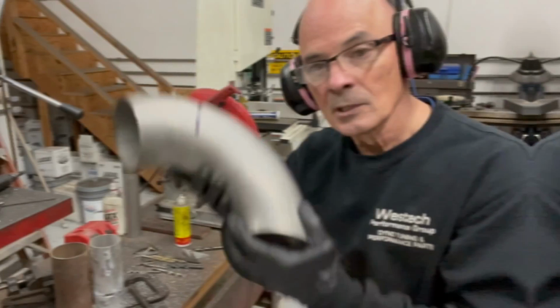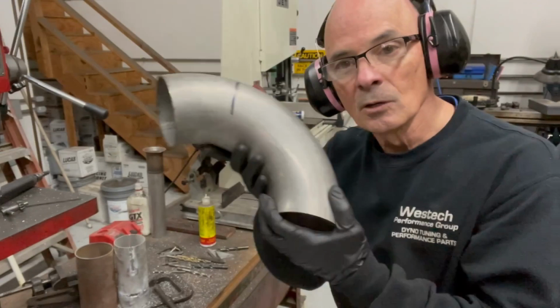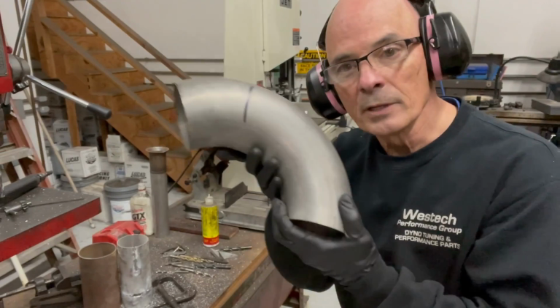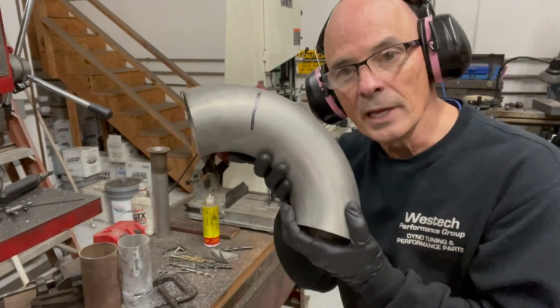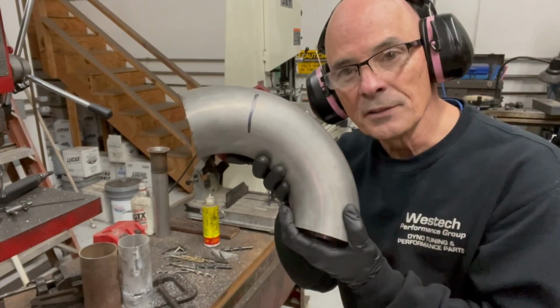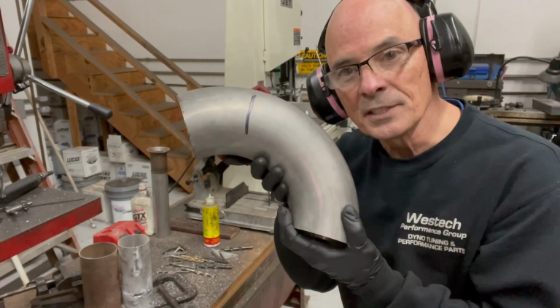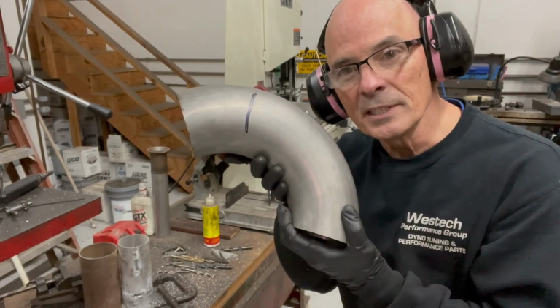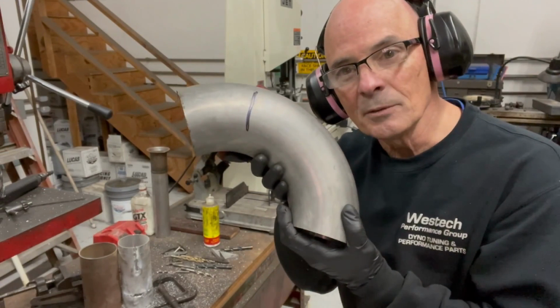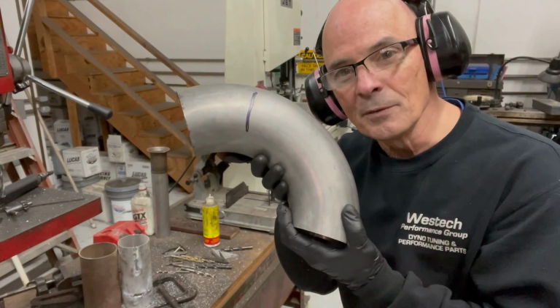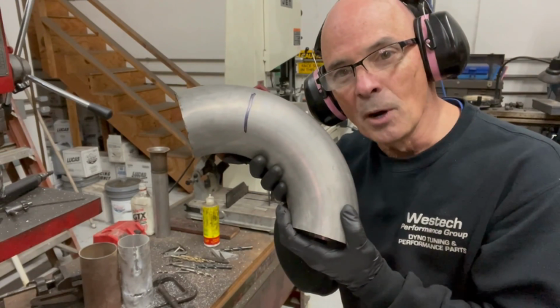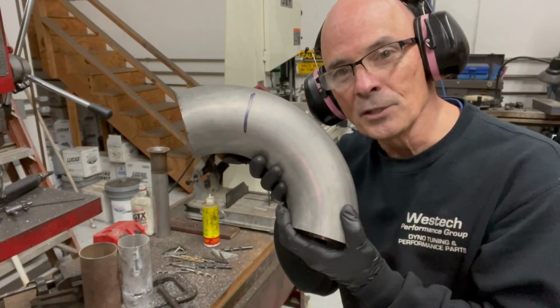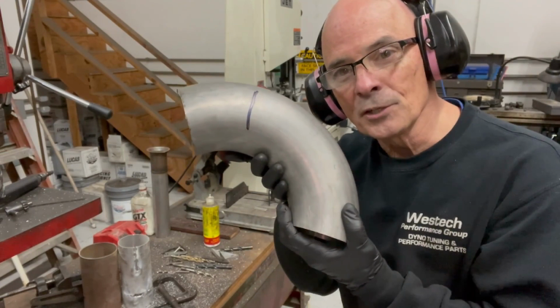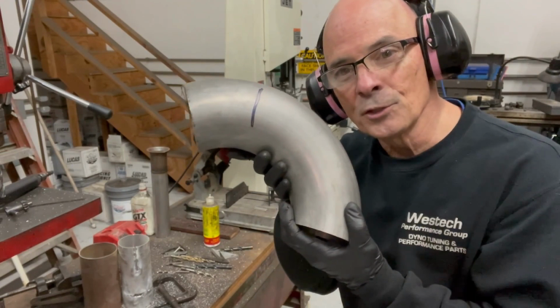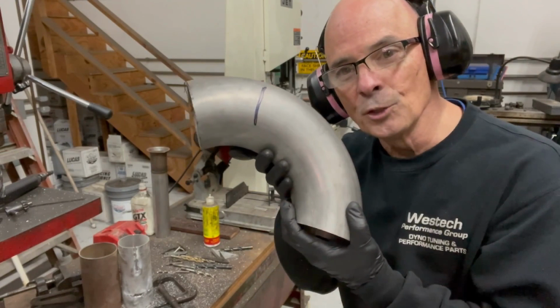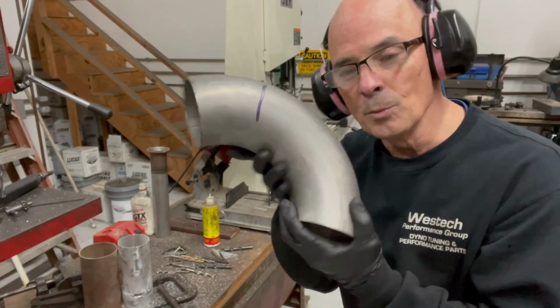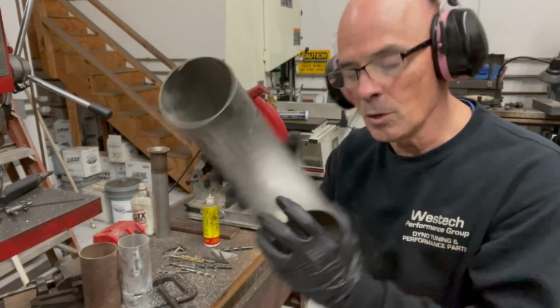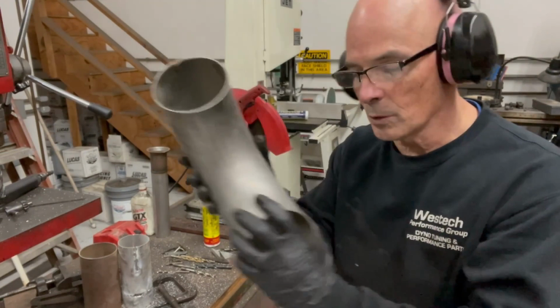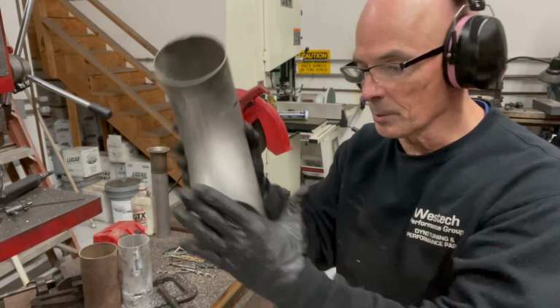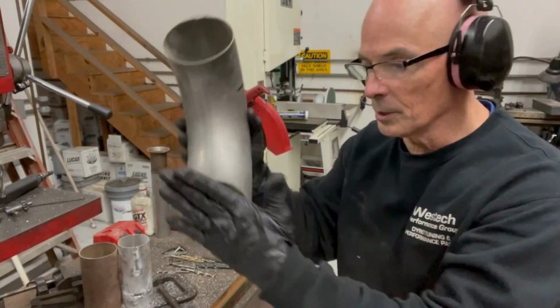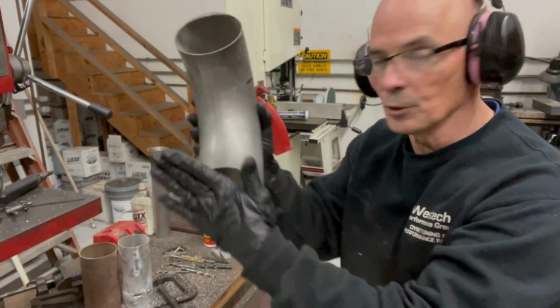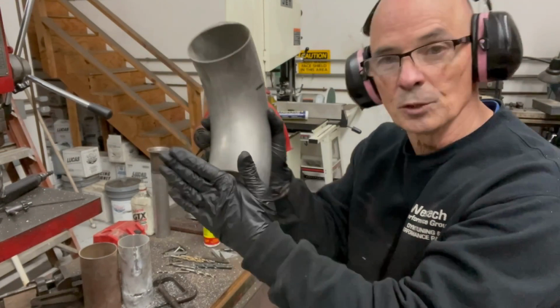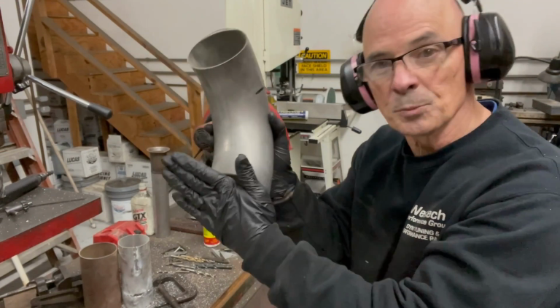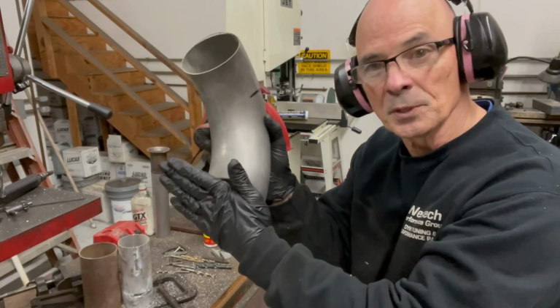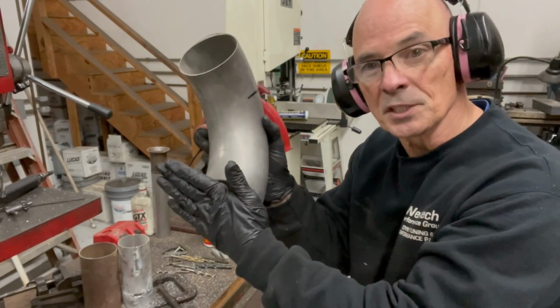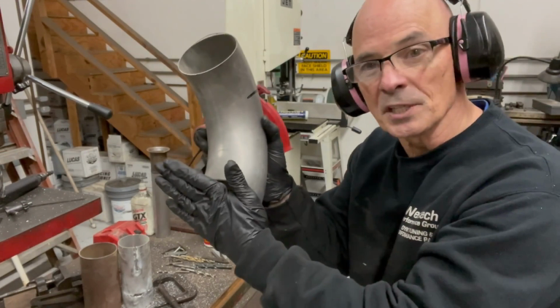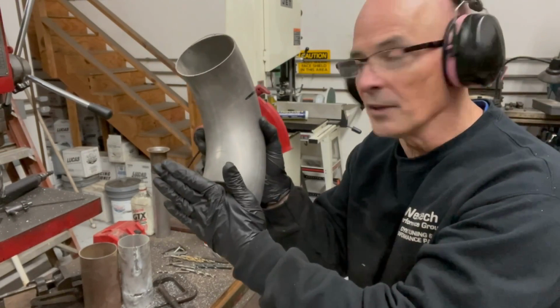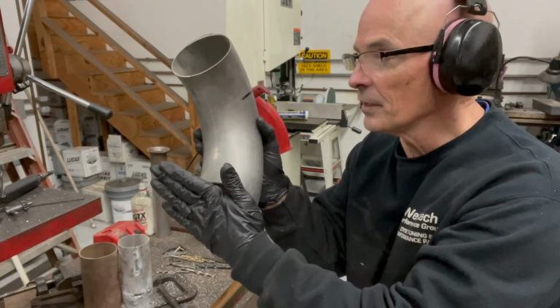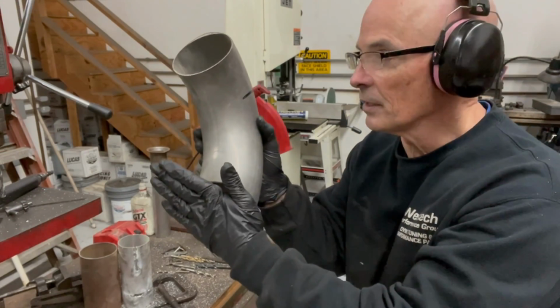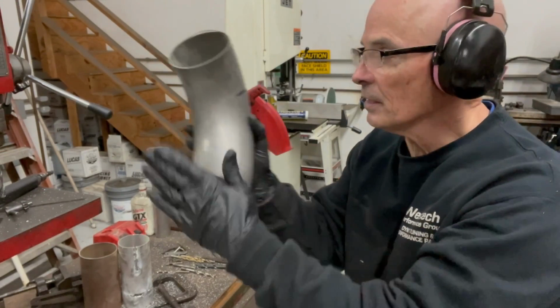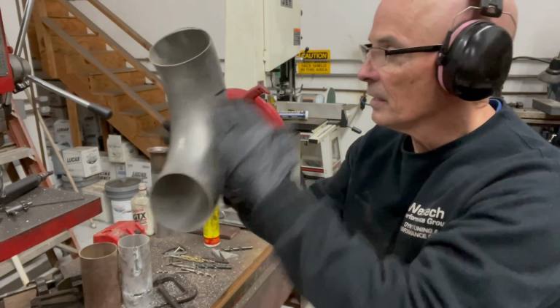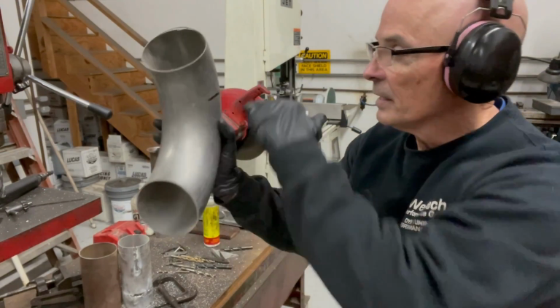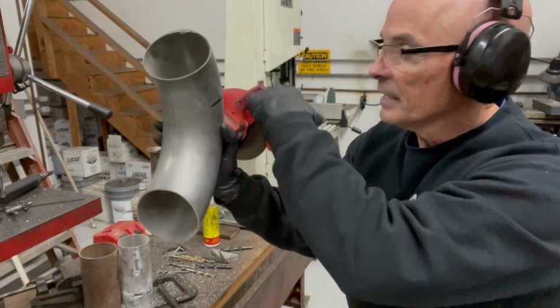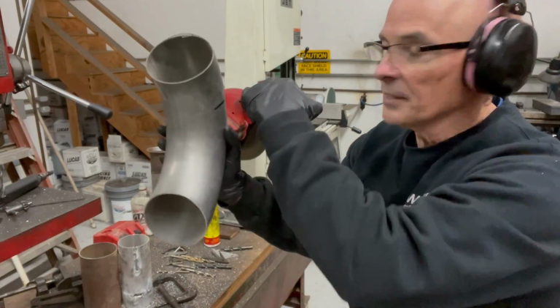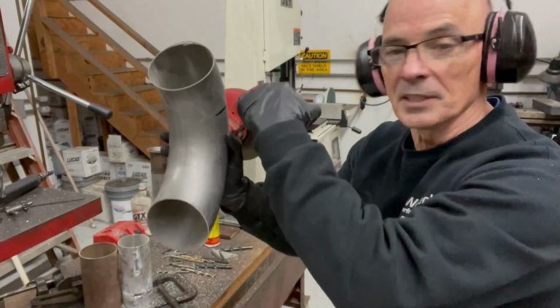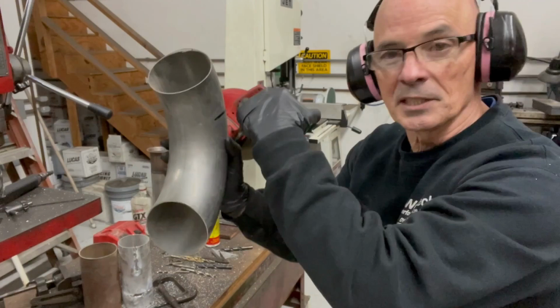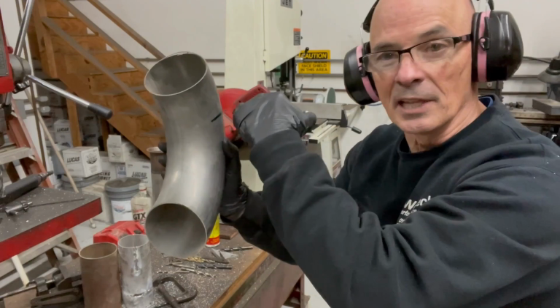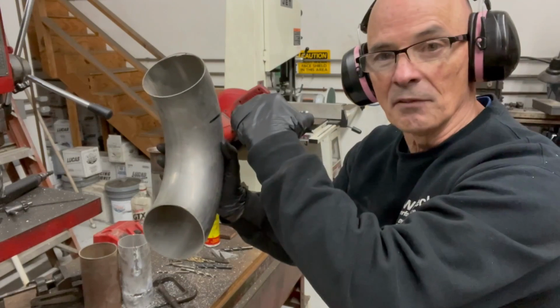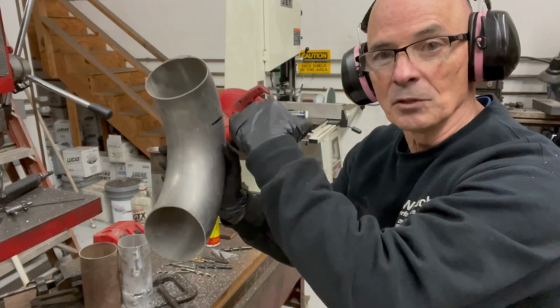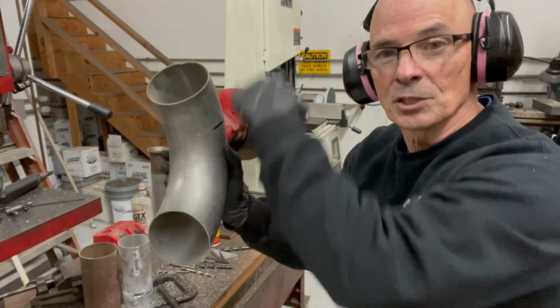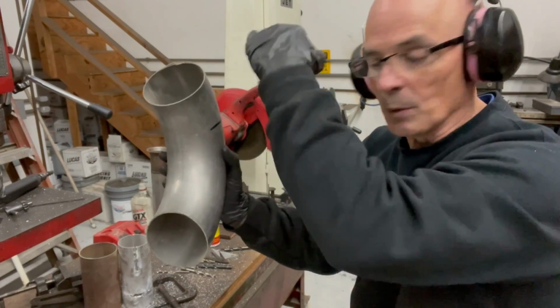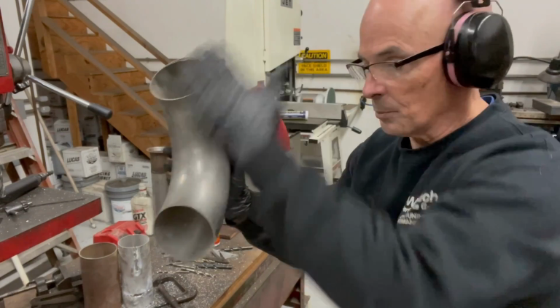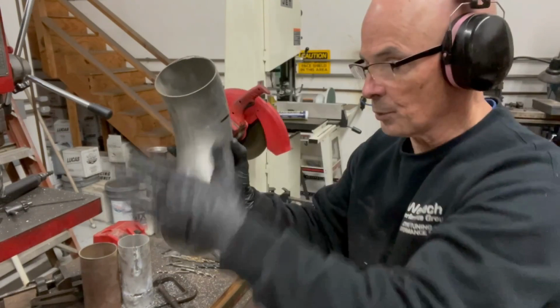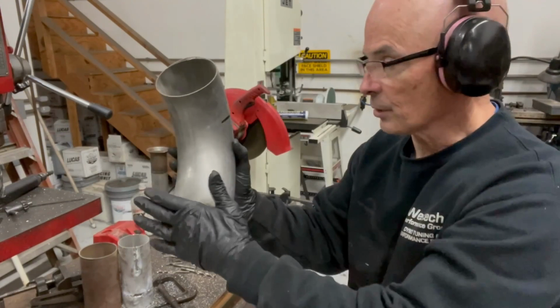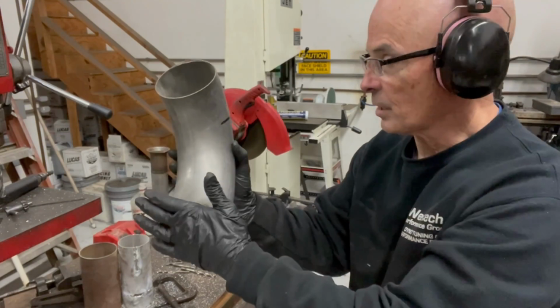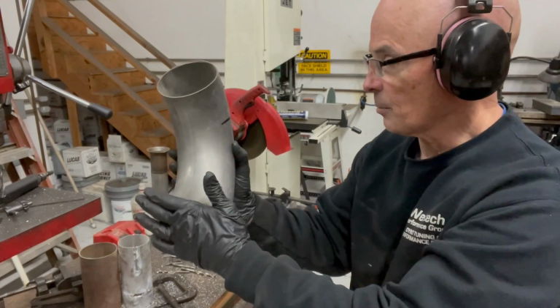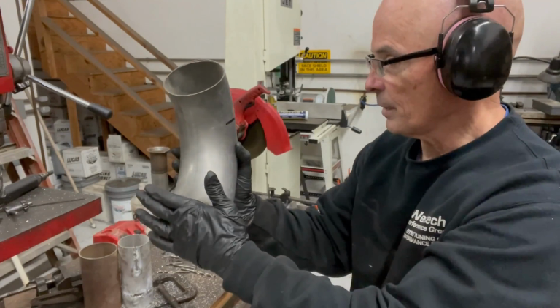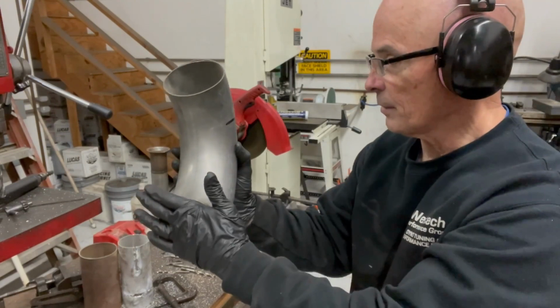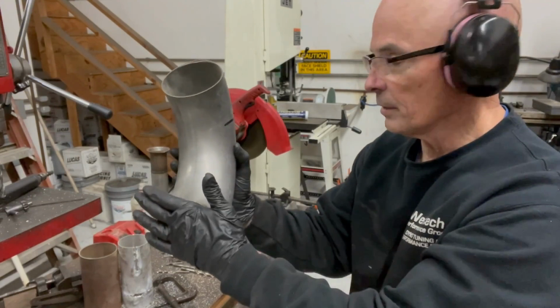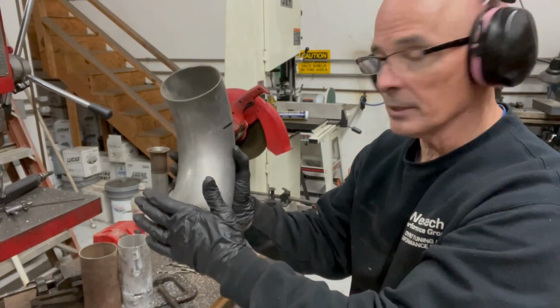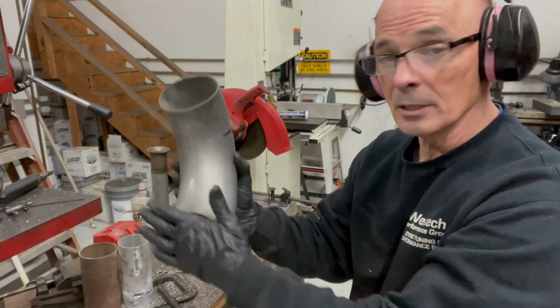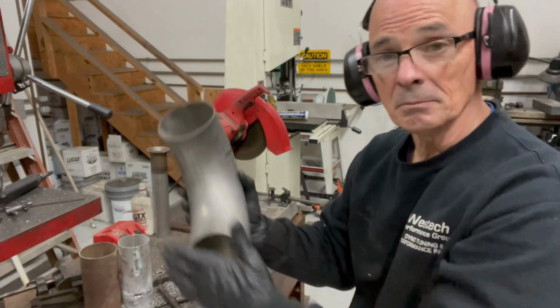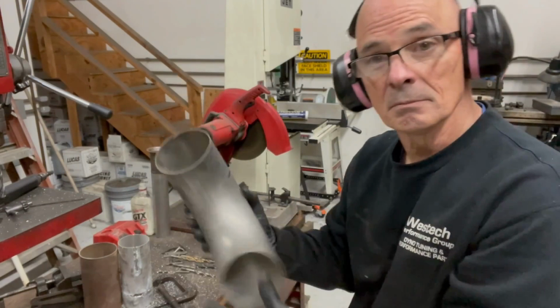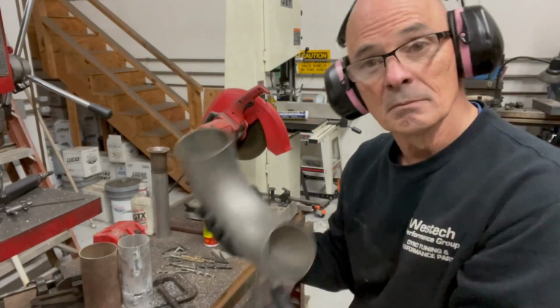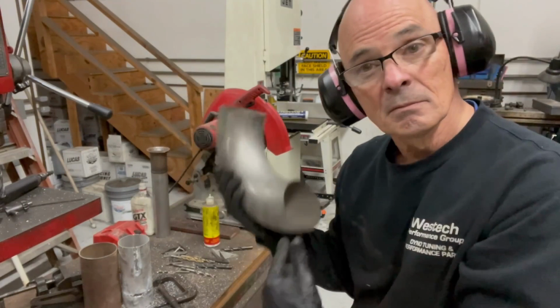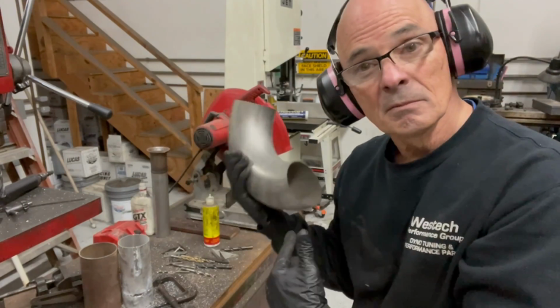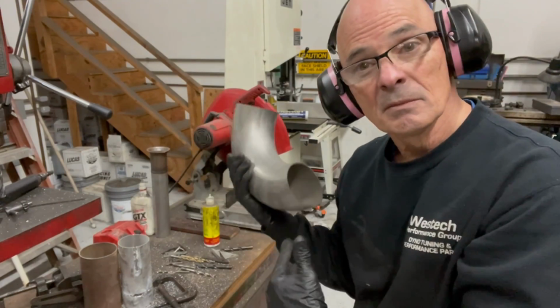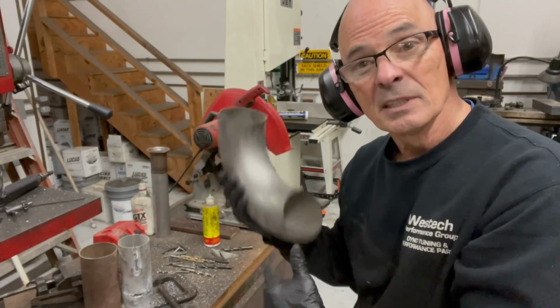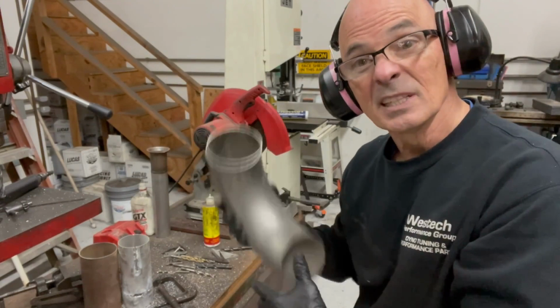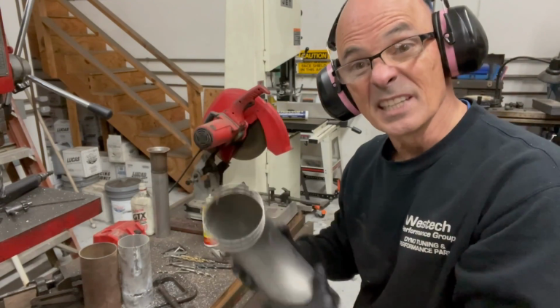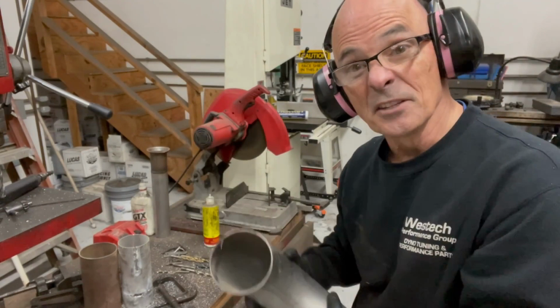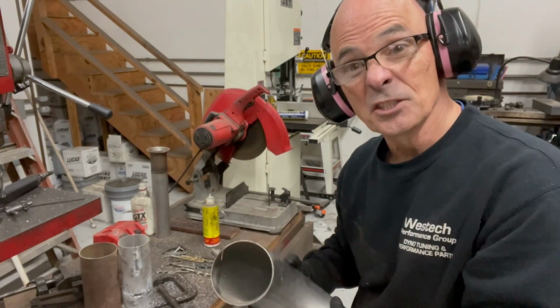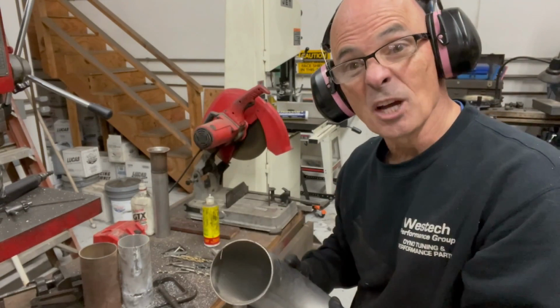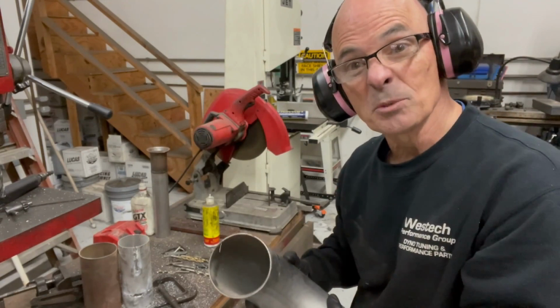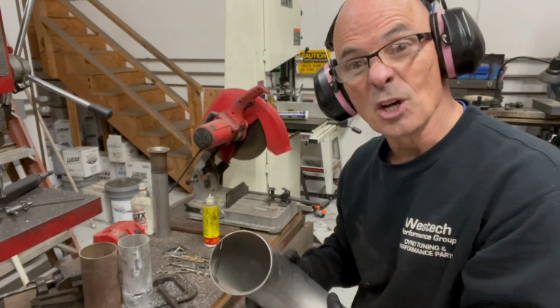We mark our tube. What I'm going to do is put this on there, get this level so we can put our carburetor on there. Let's head to the chop saw.